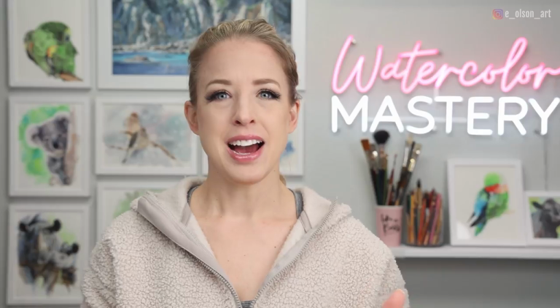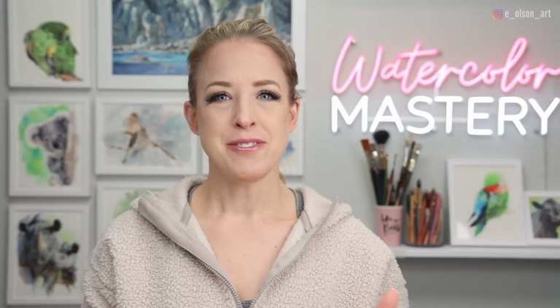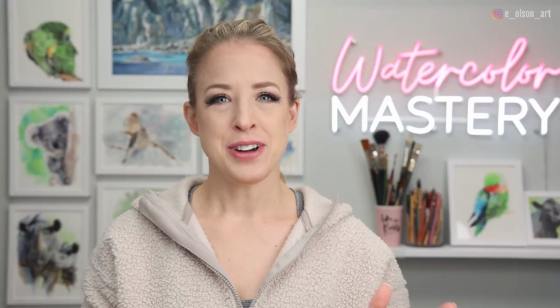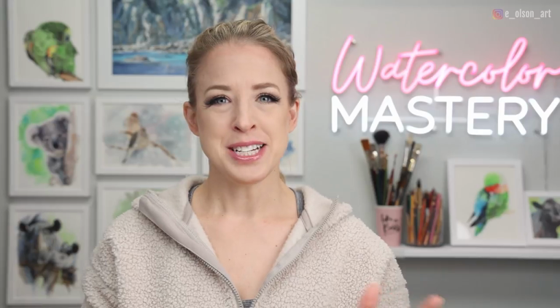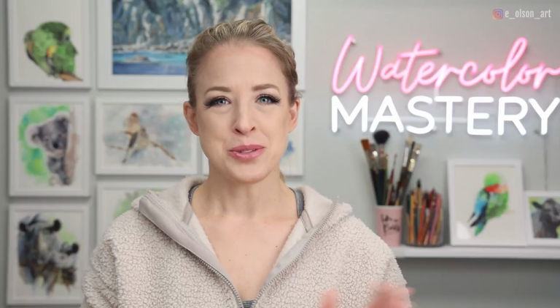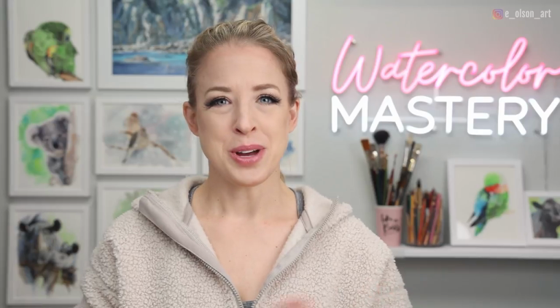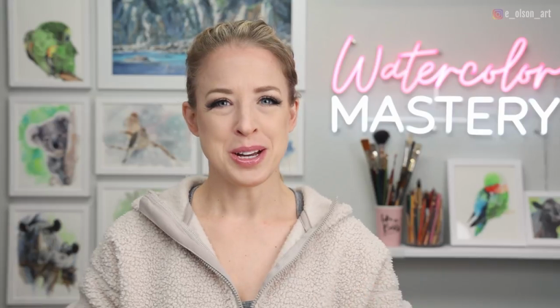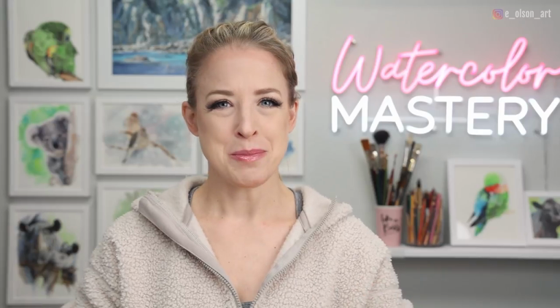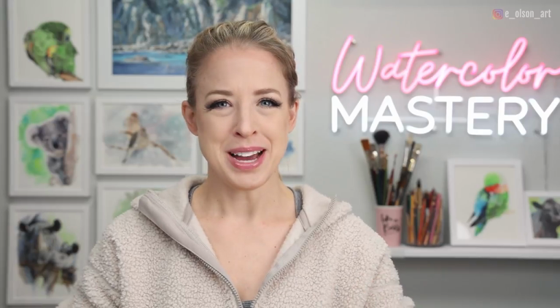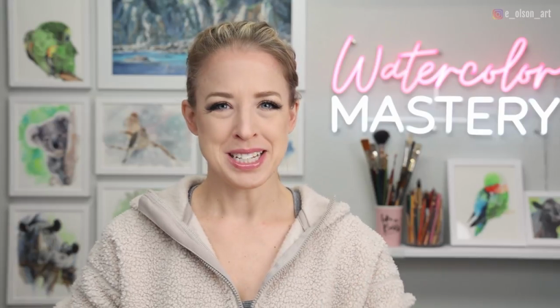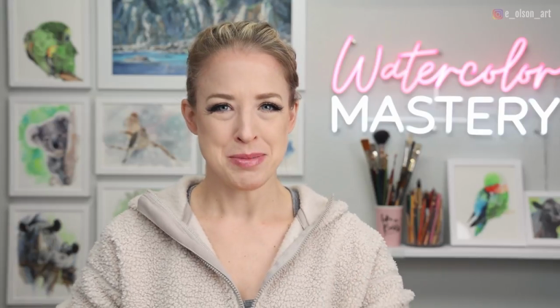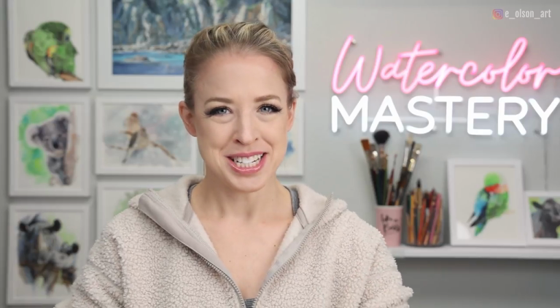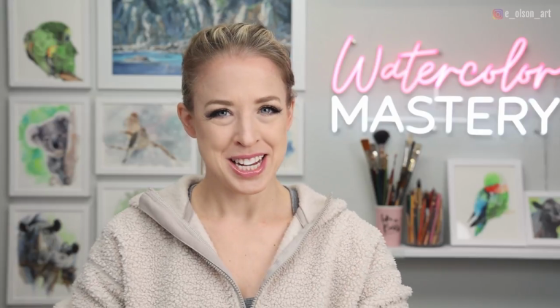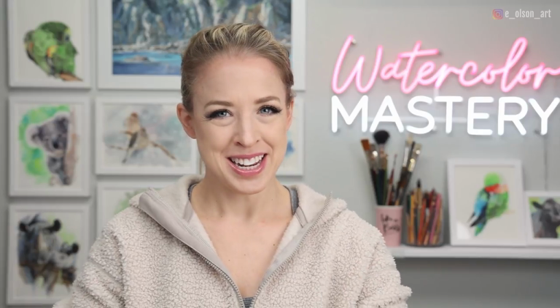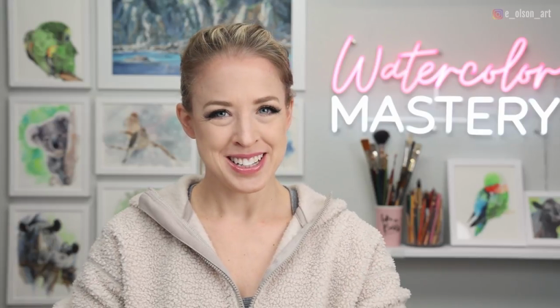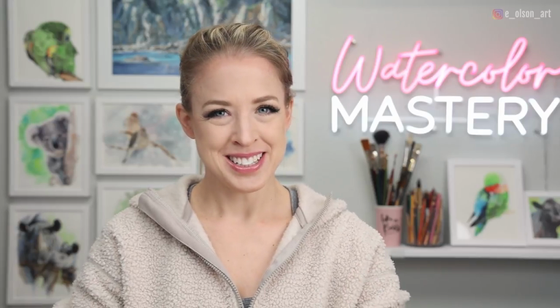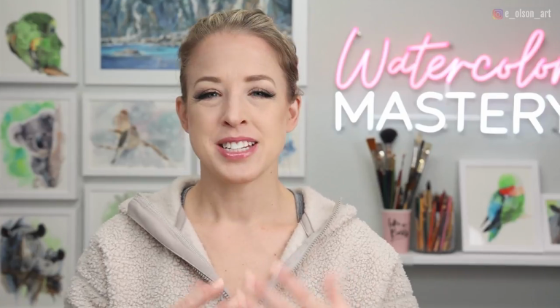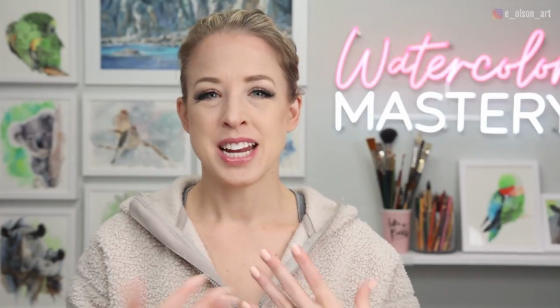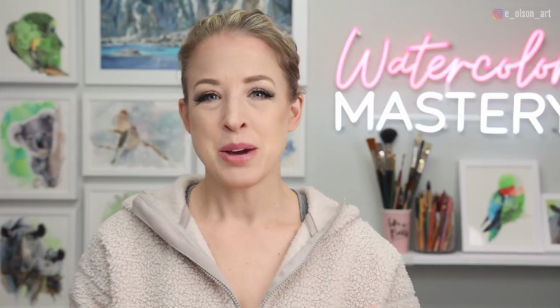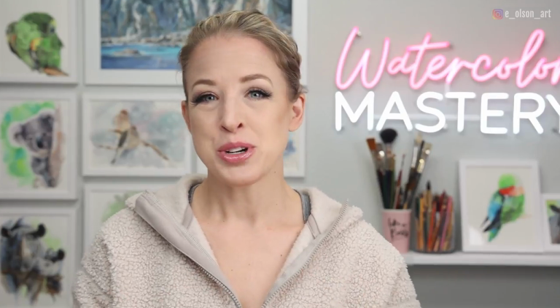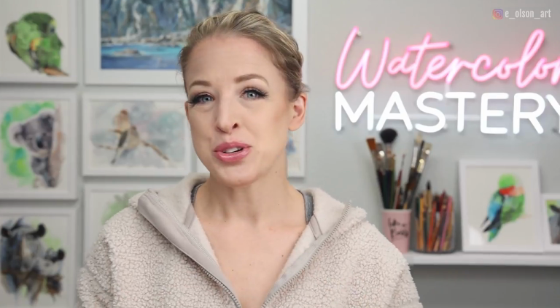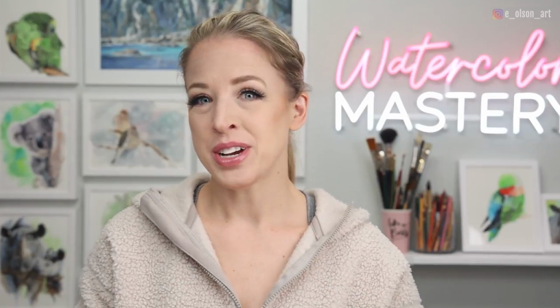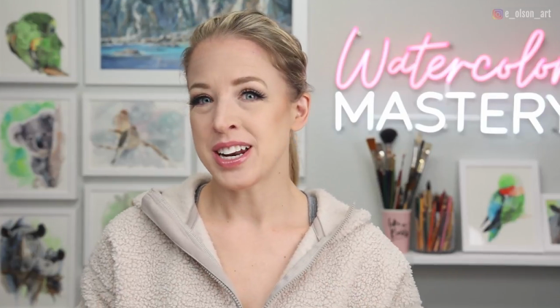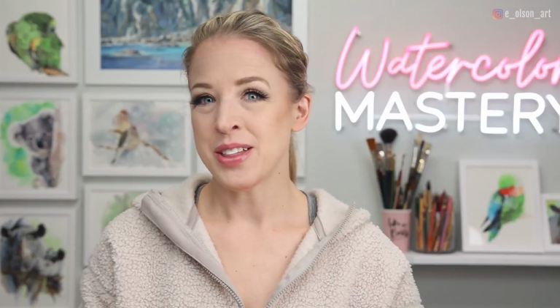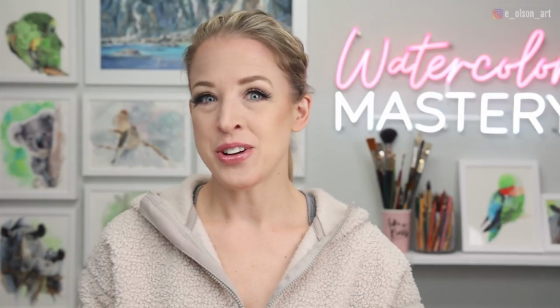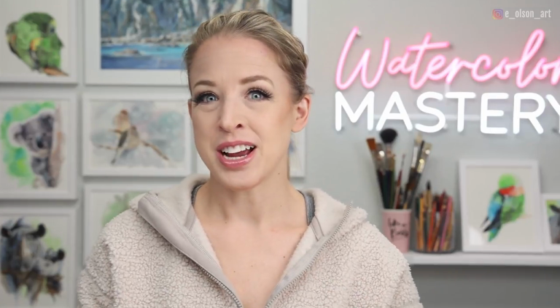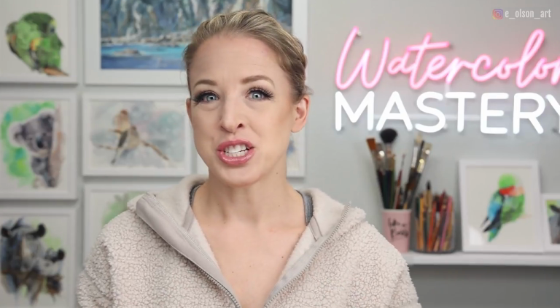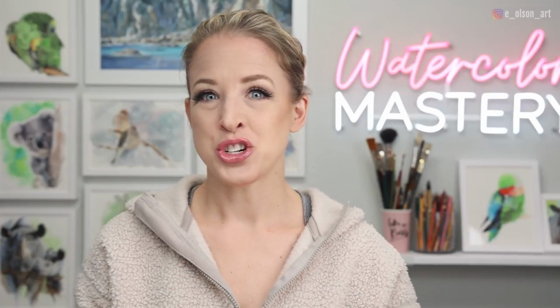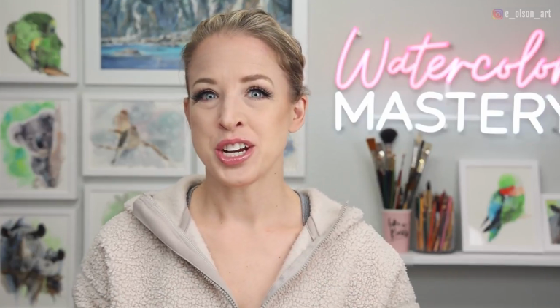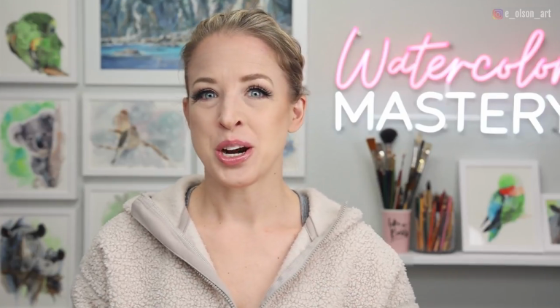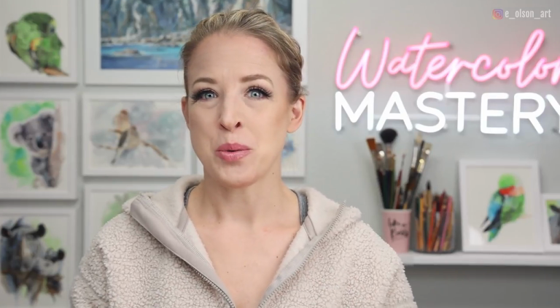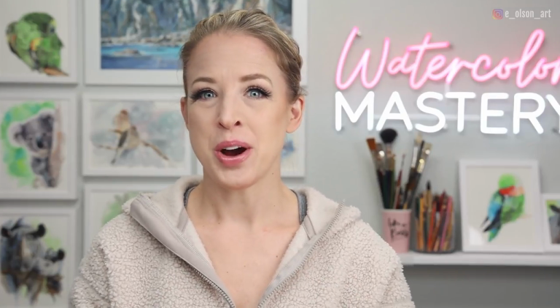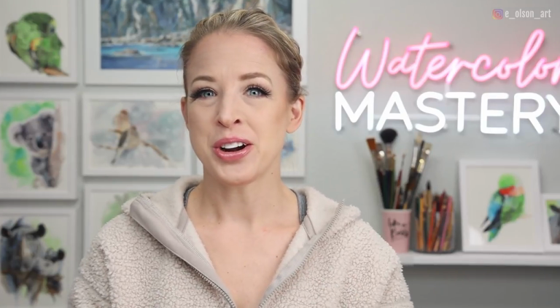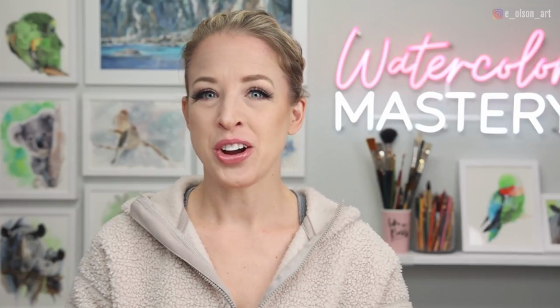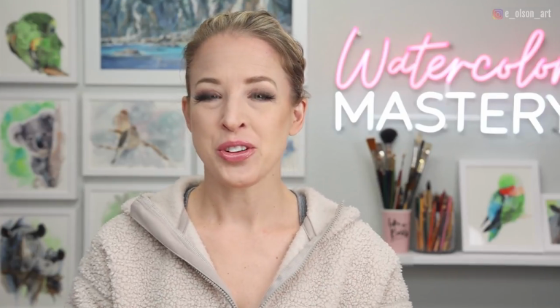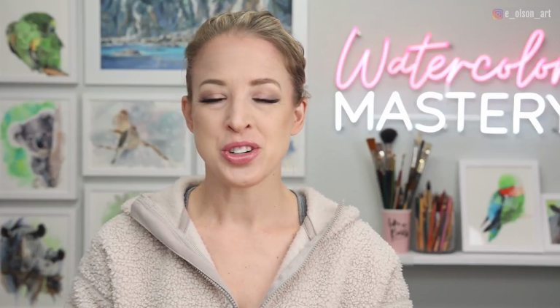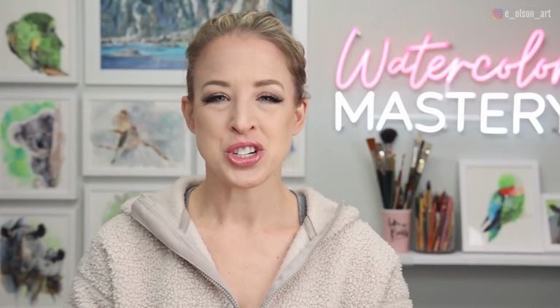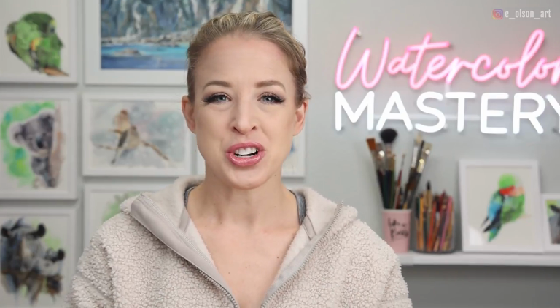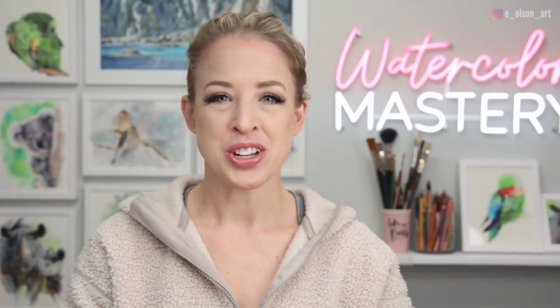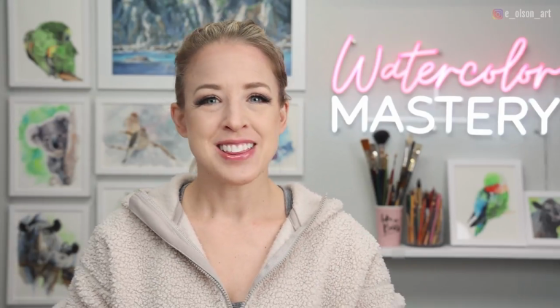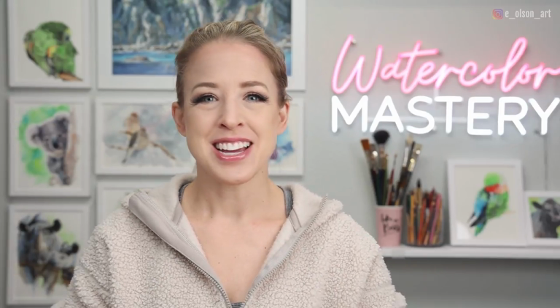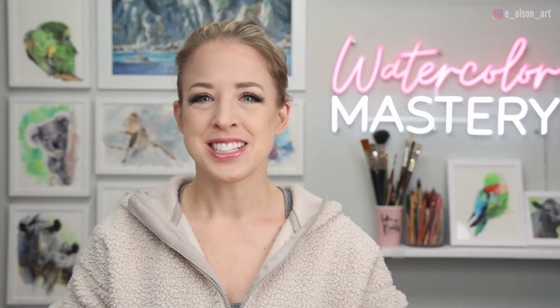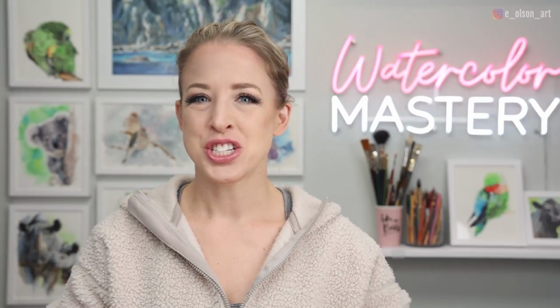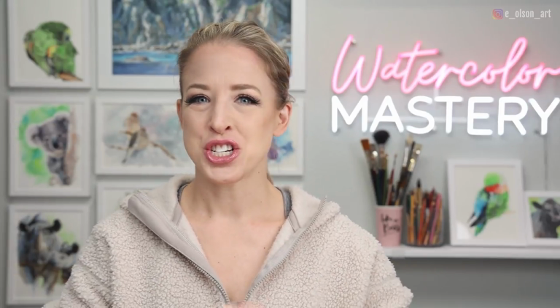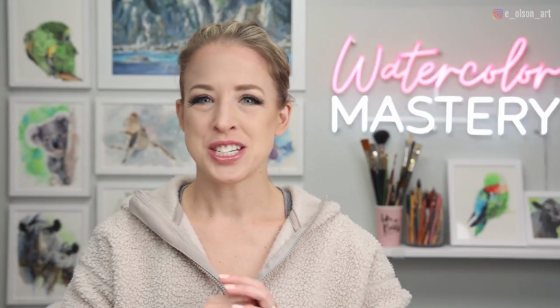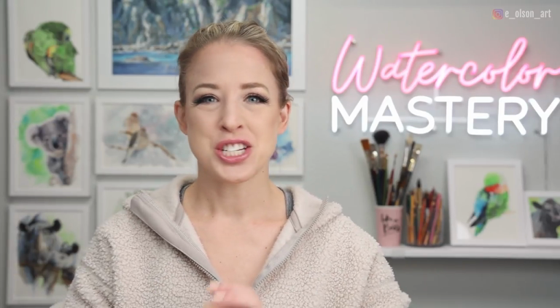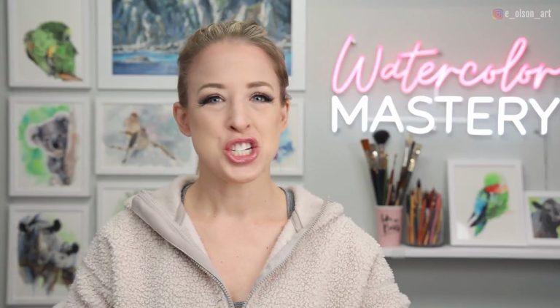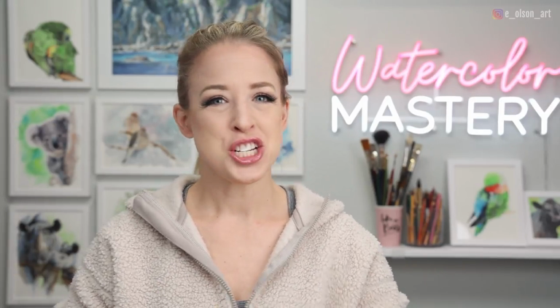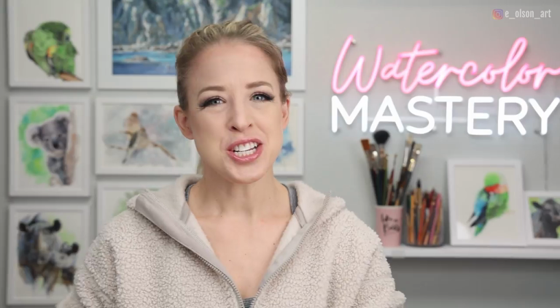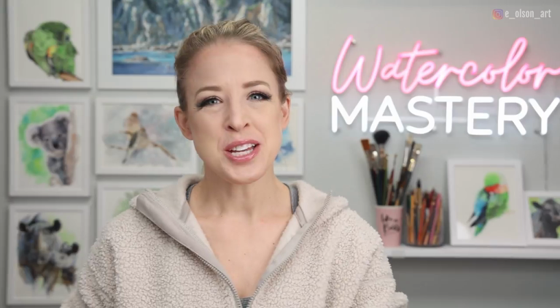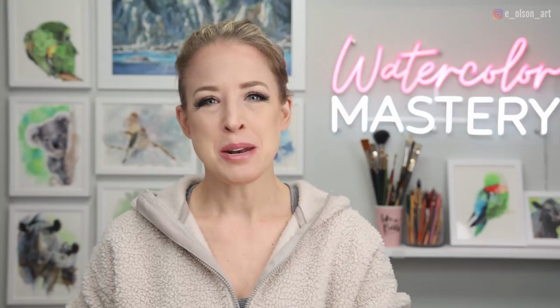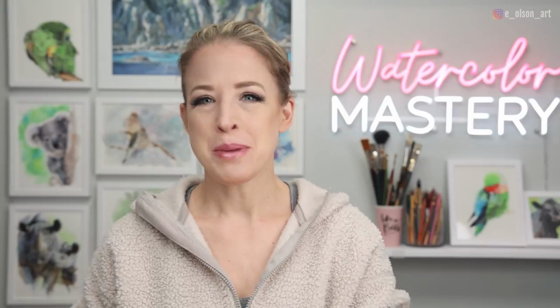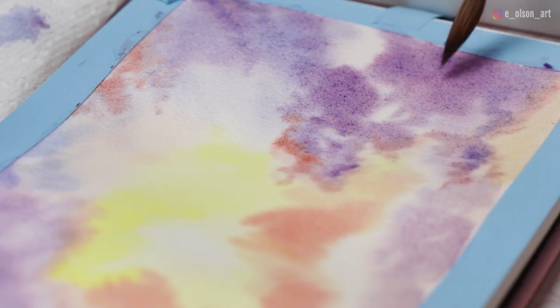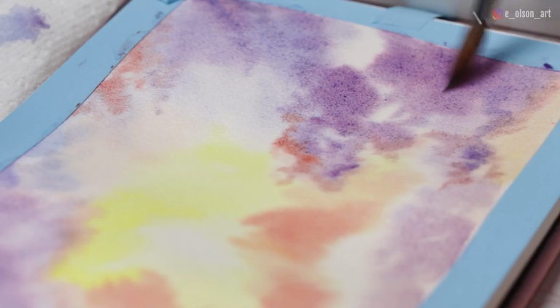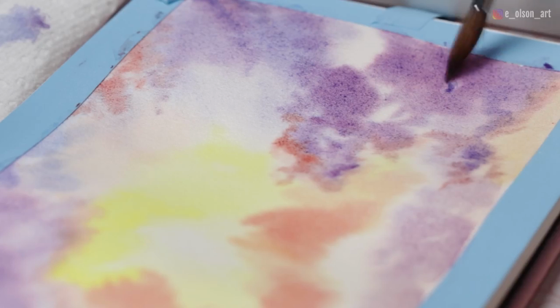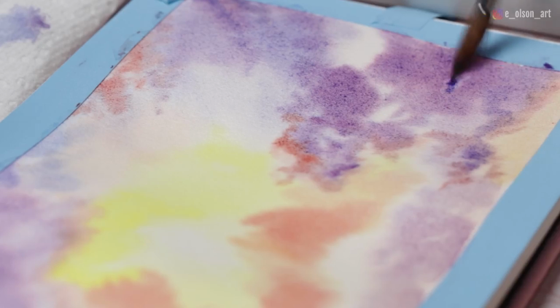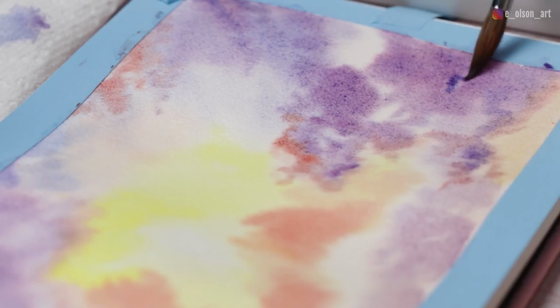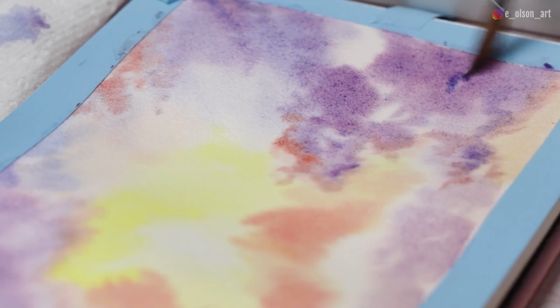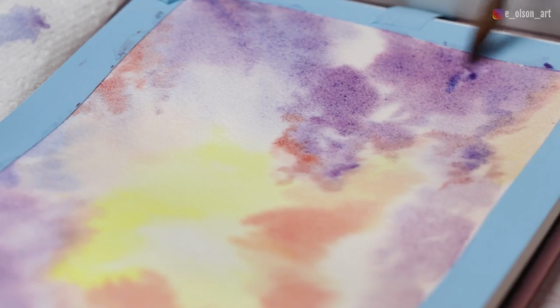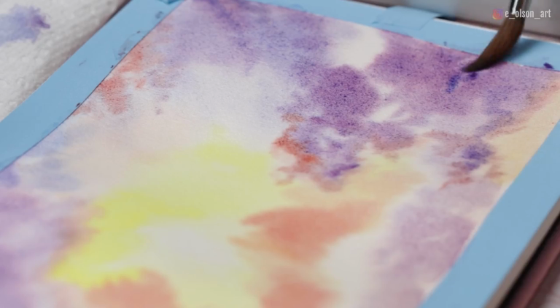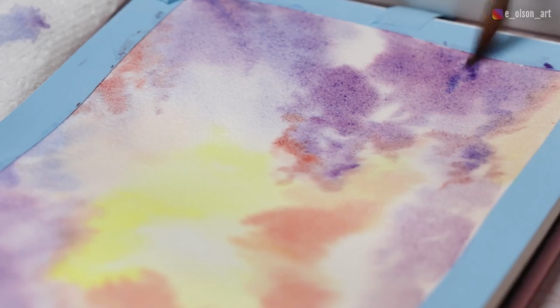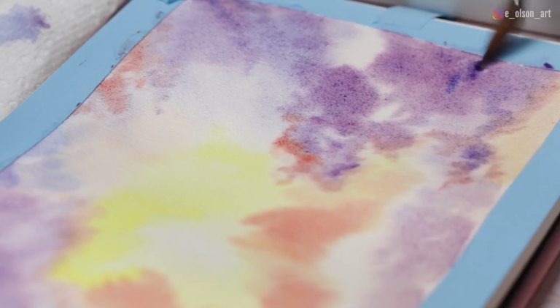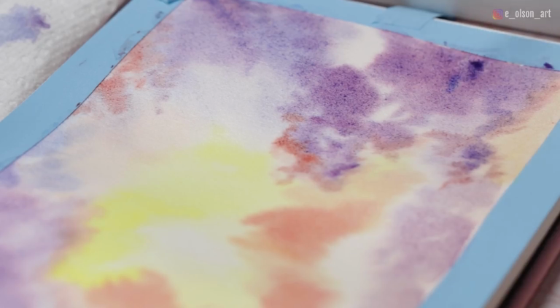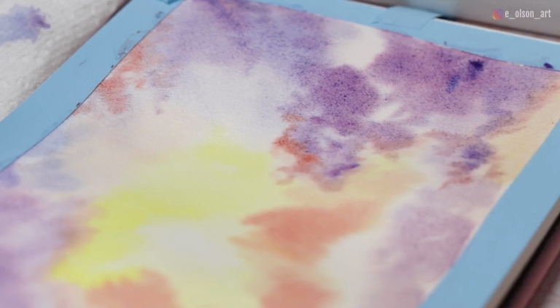Hi friends, welcome back to my channel. Today we're doing another entry in our watercolor journal. Let's just chill and paint some beautiful clouds.